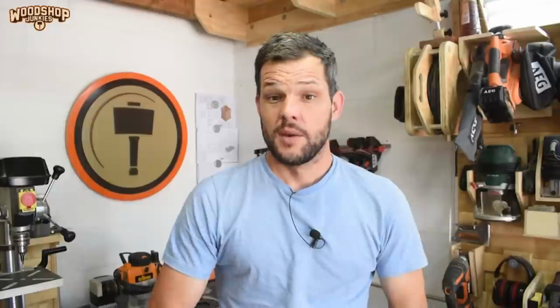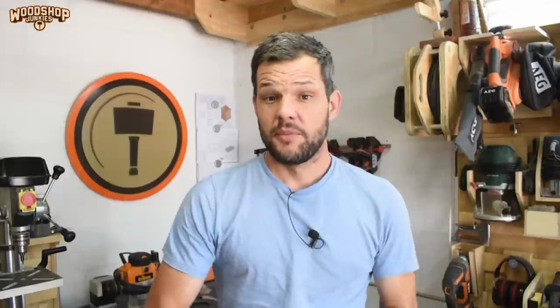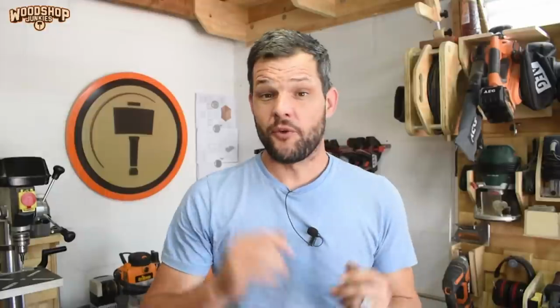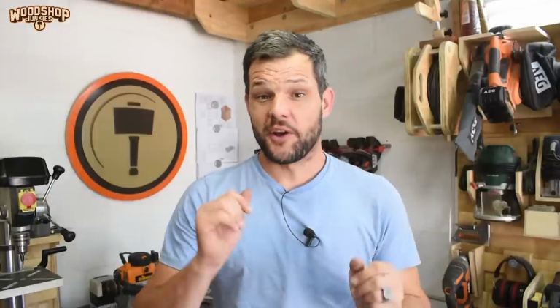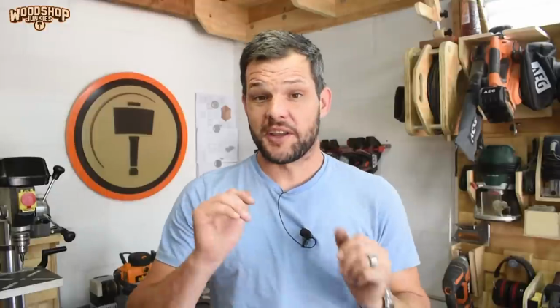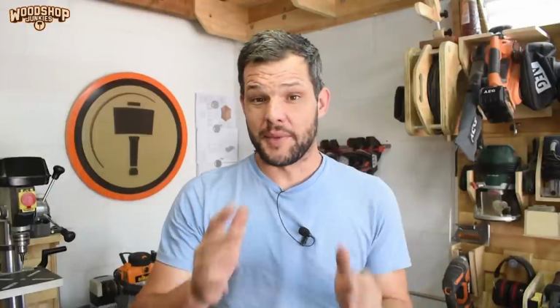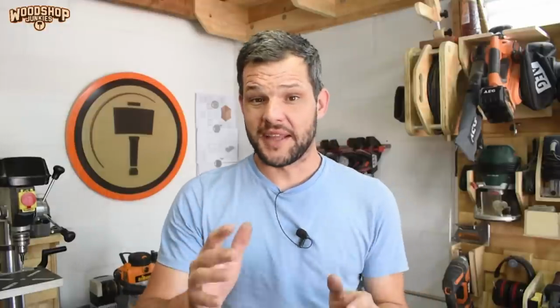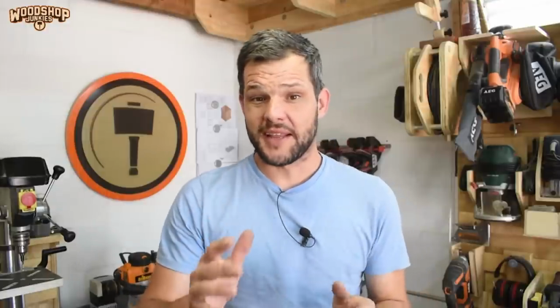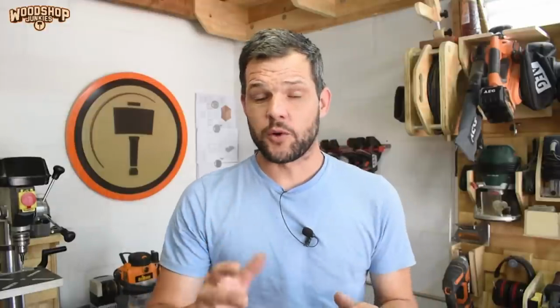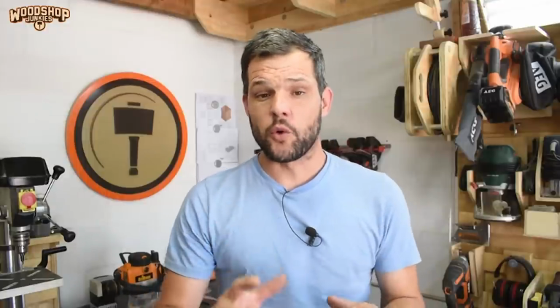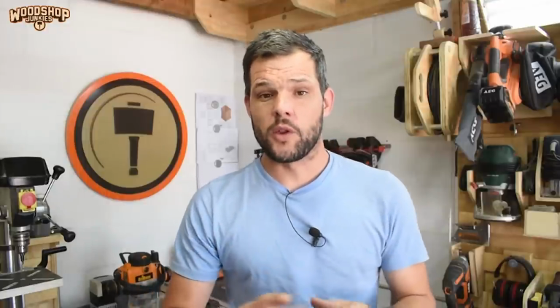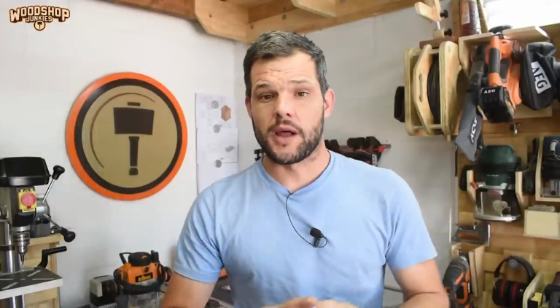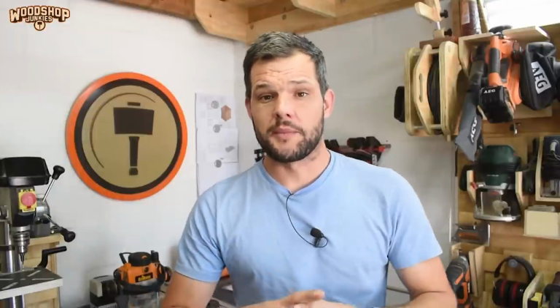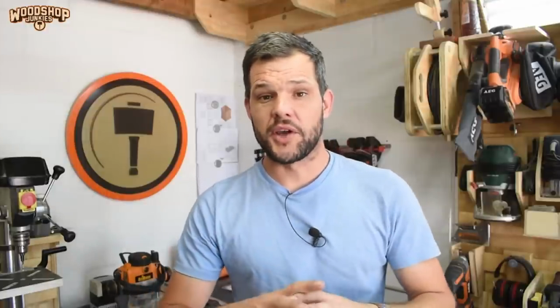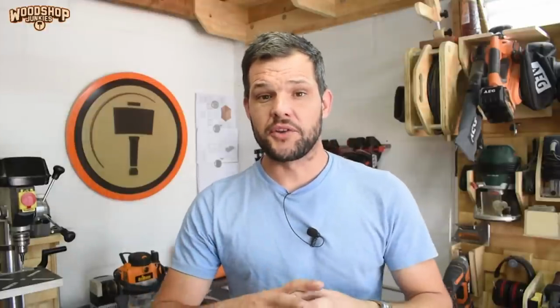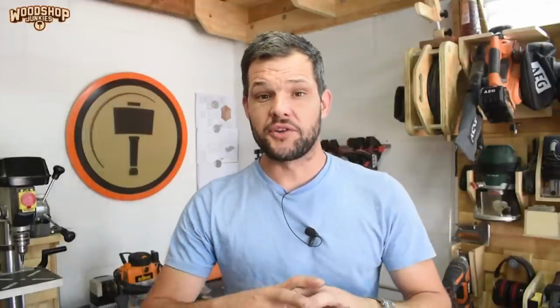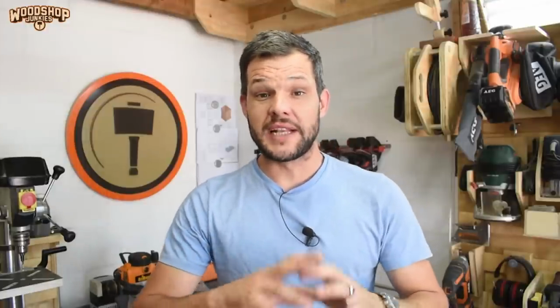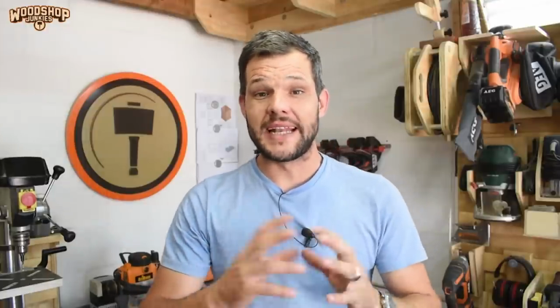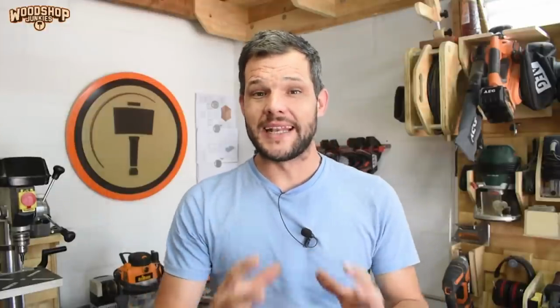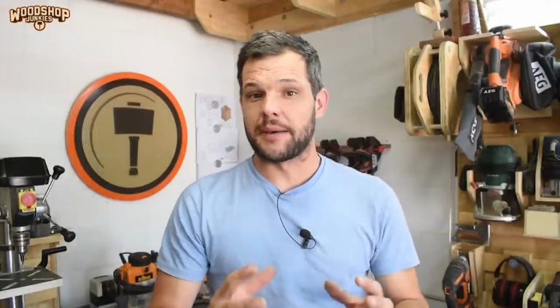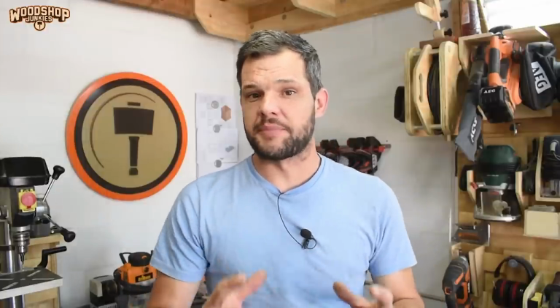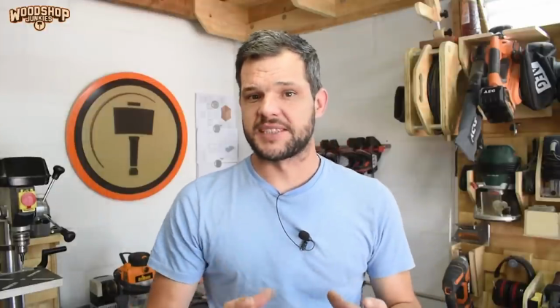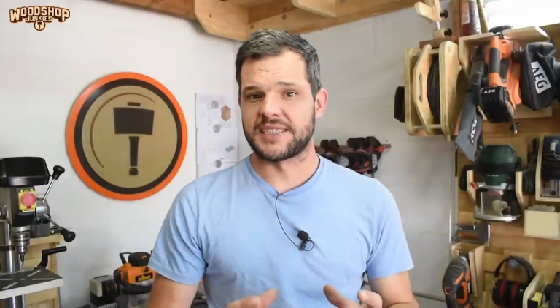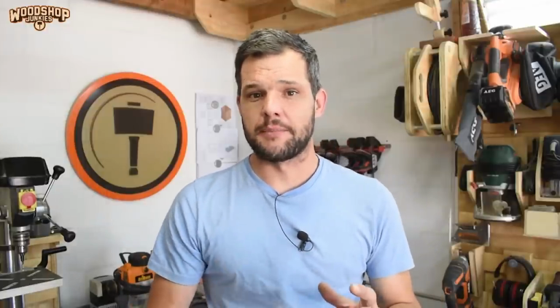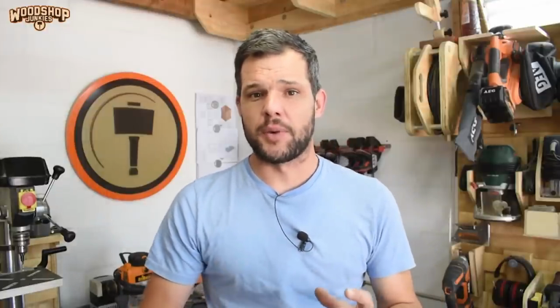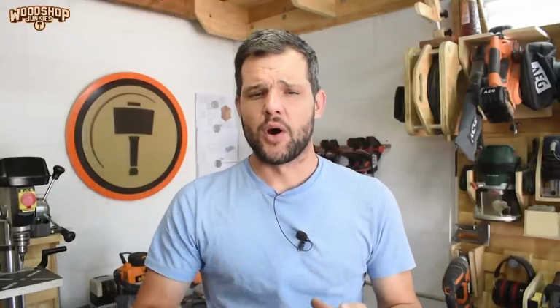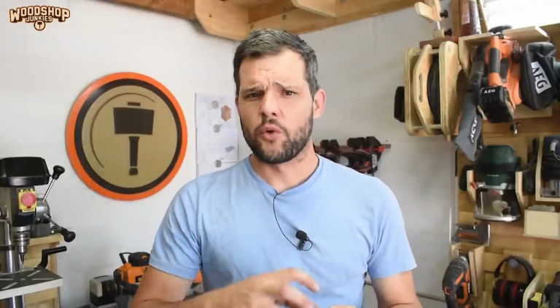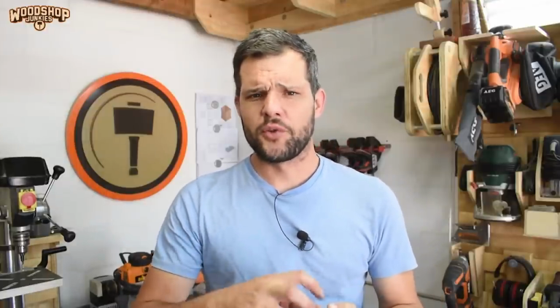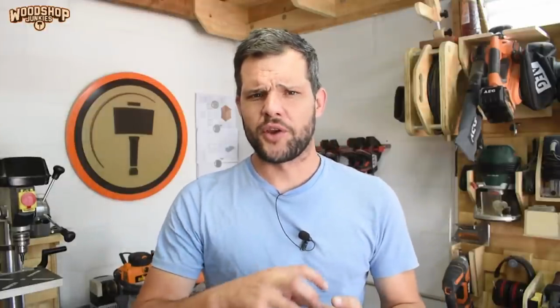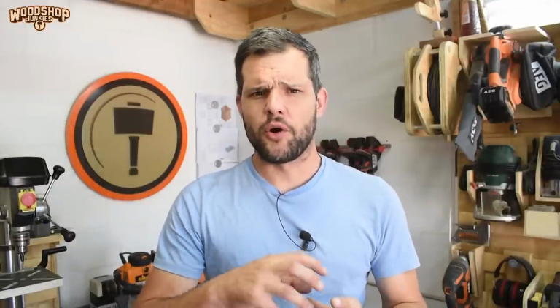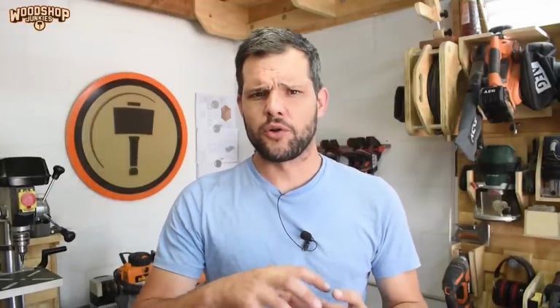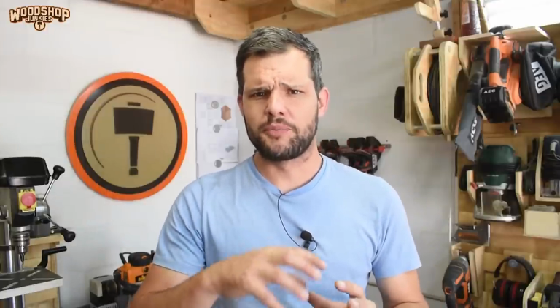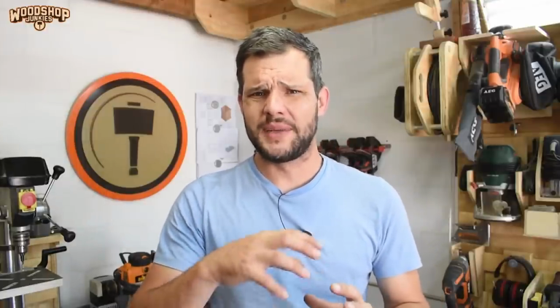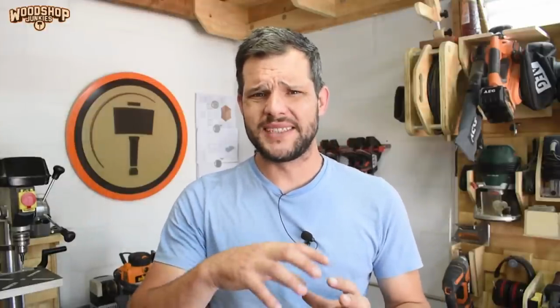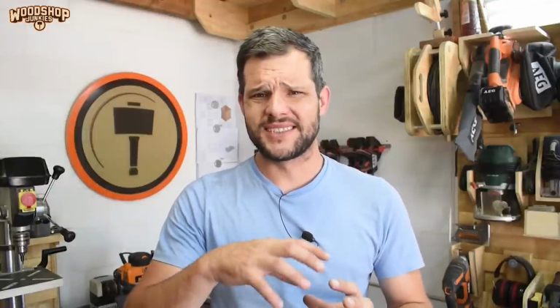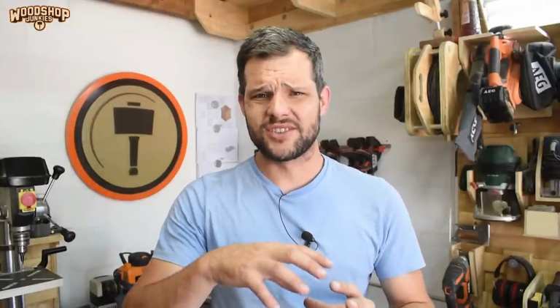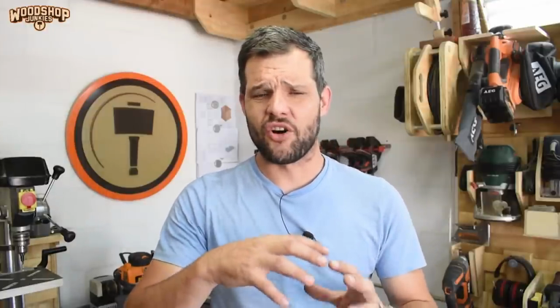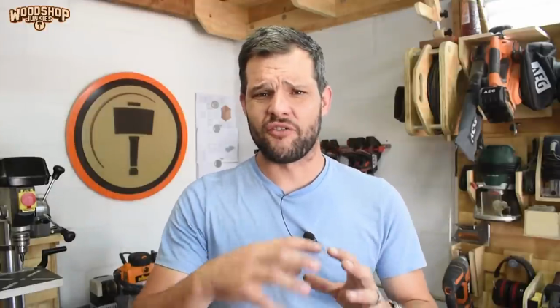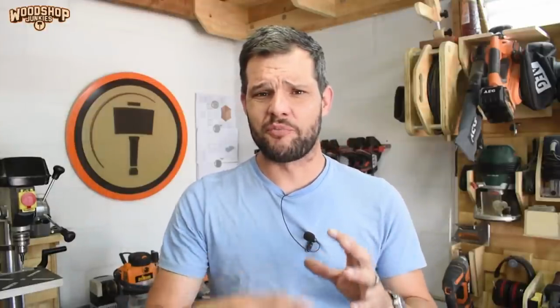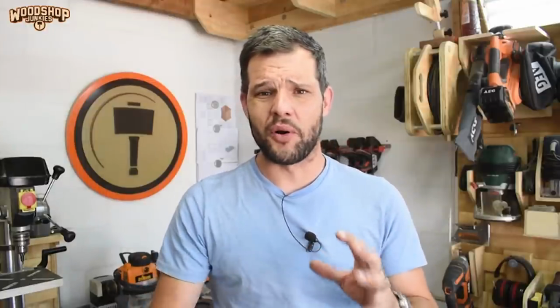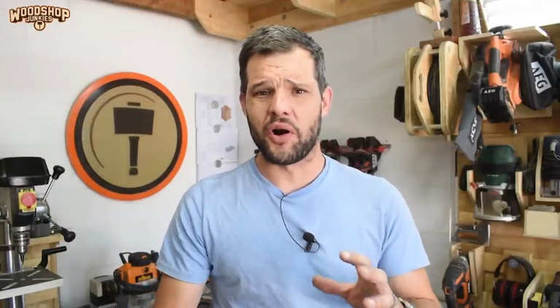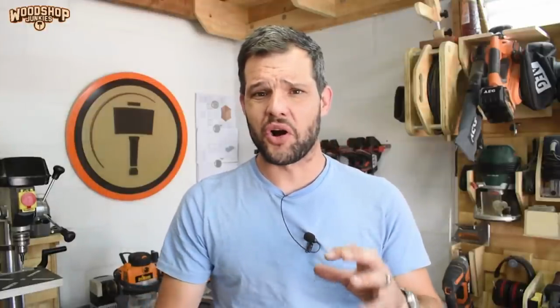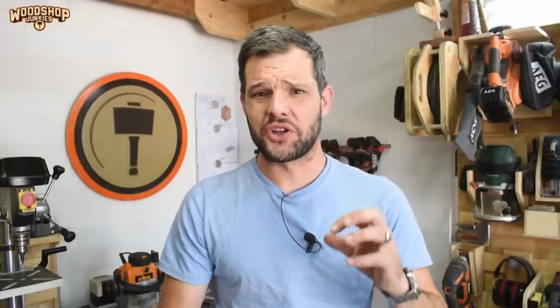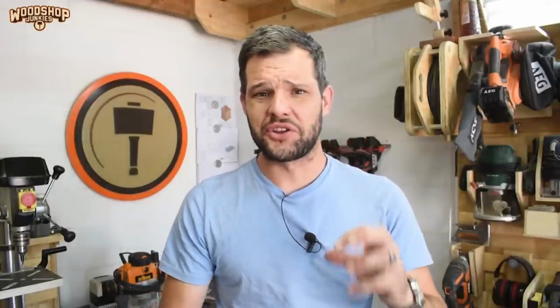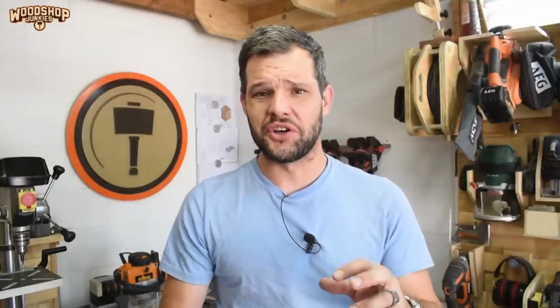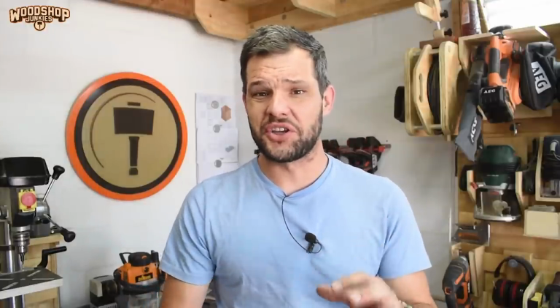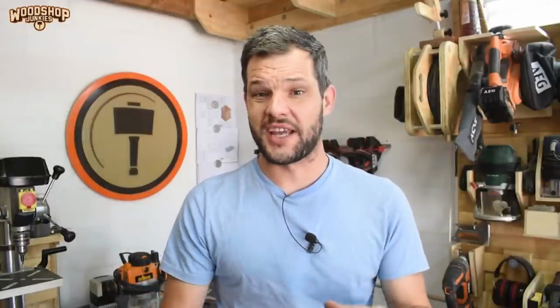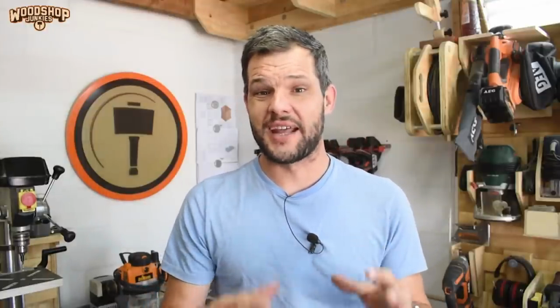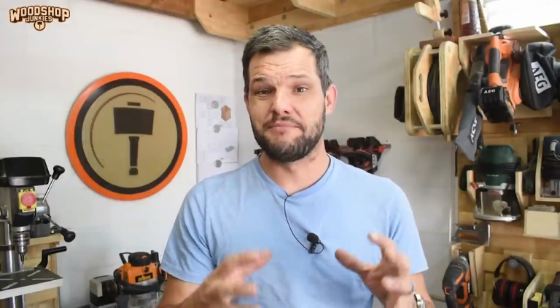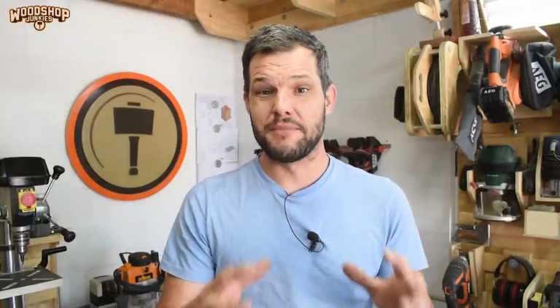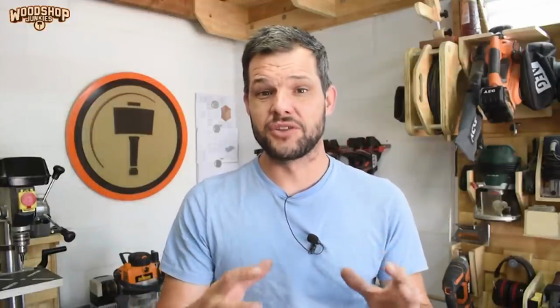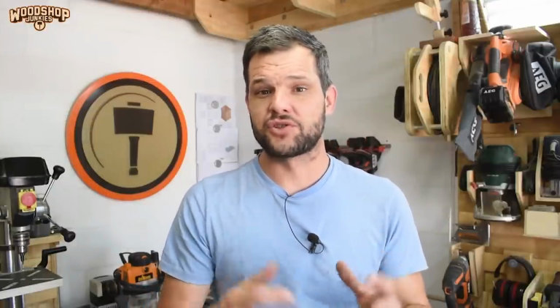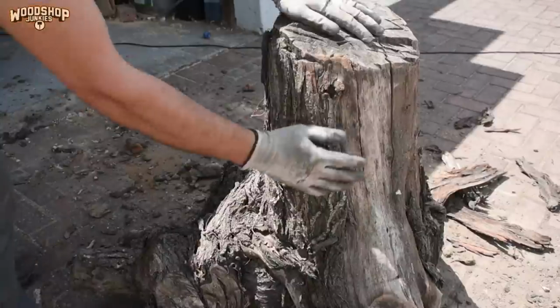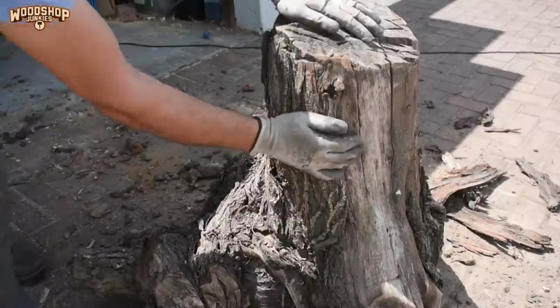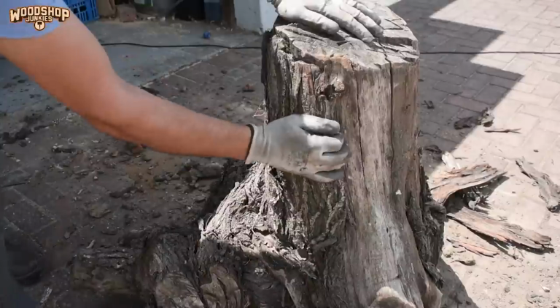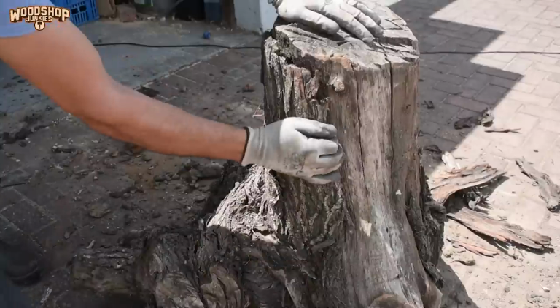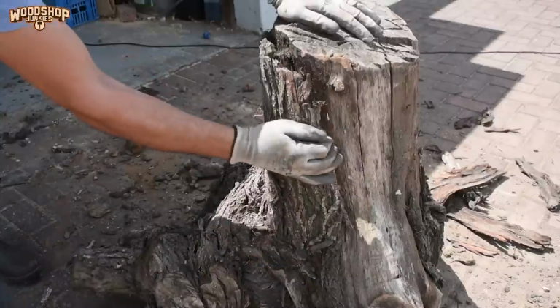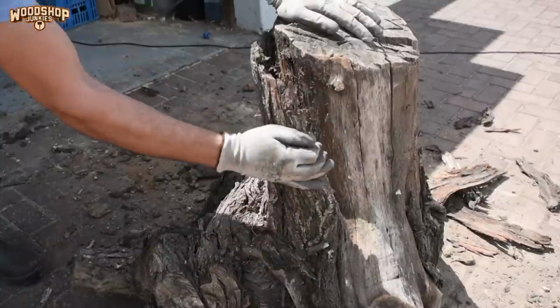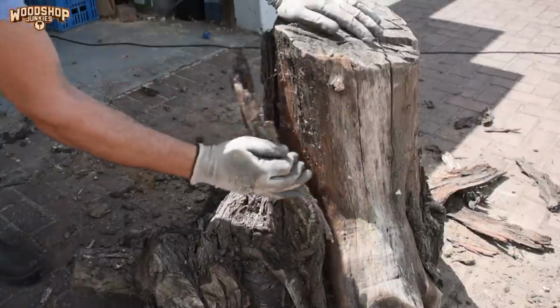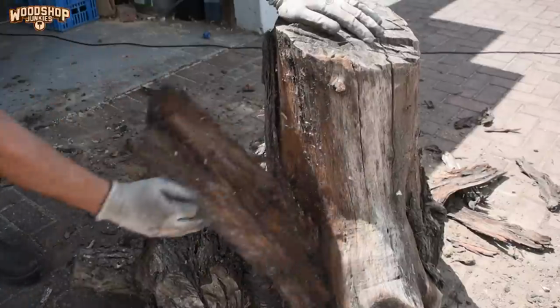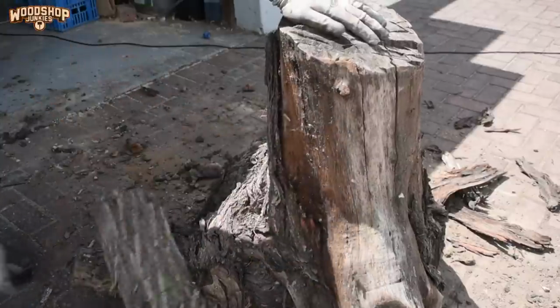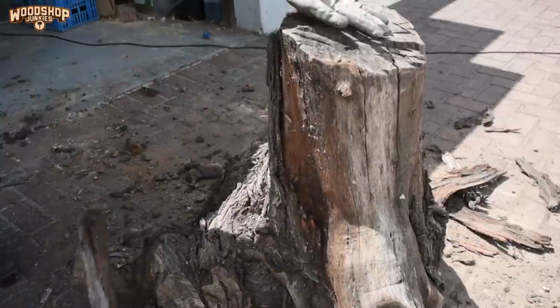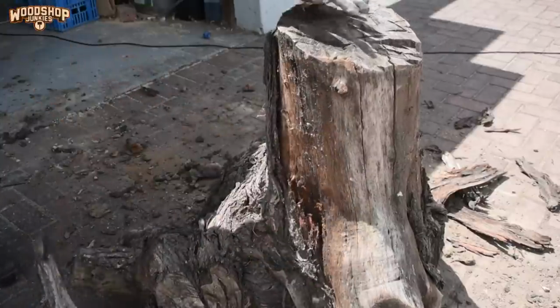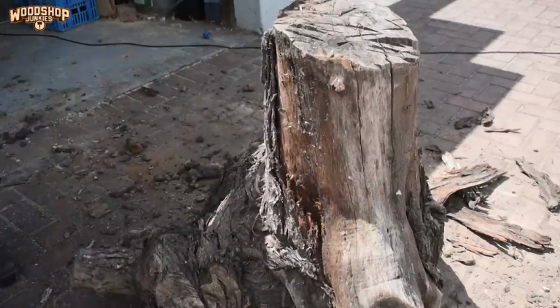Before I can make that call I'm going to clean up the stump — all the old pieces of bark, dirt, and the most rotten pieces of the wood.